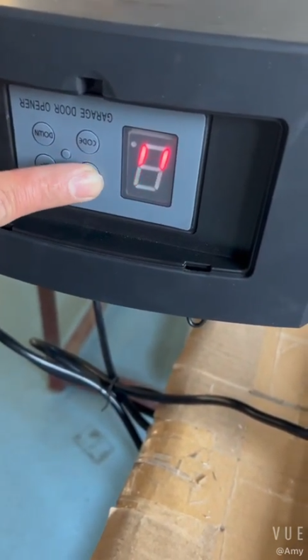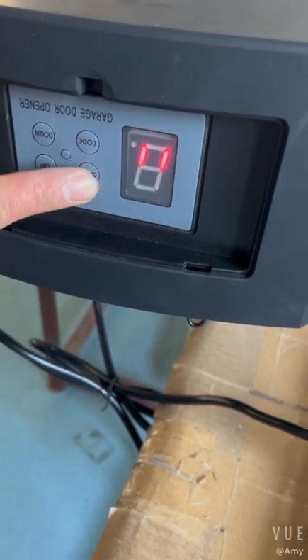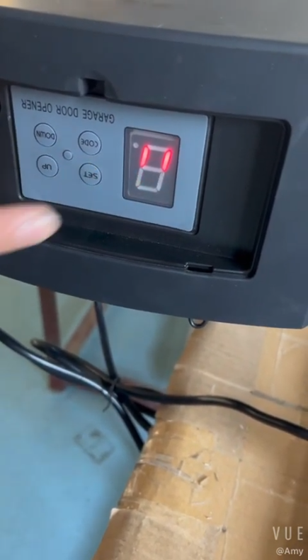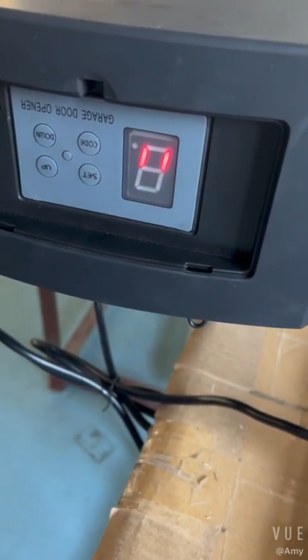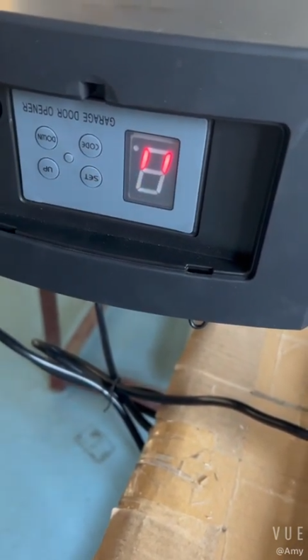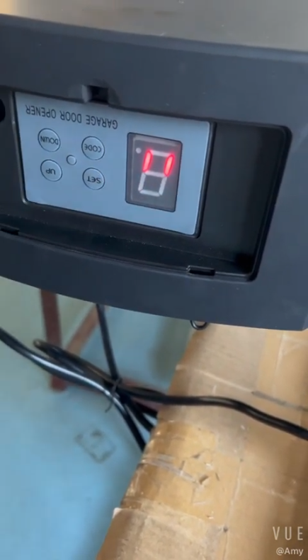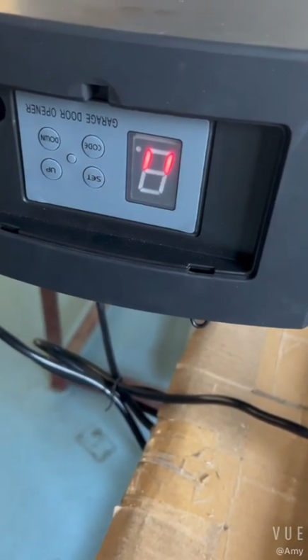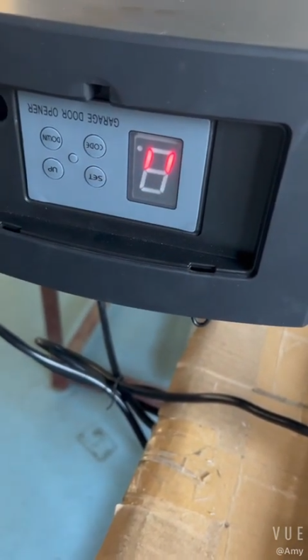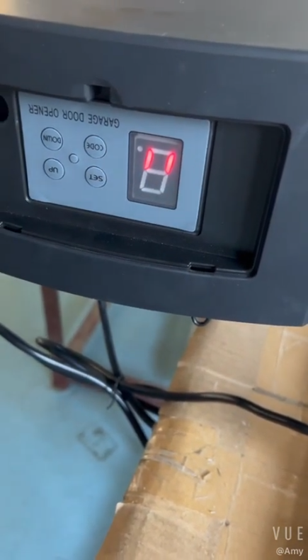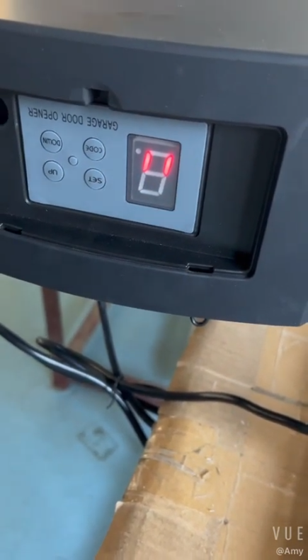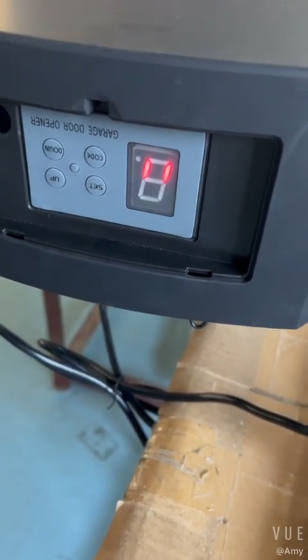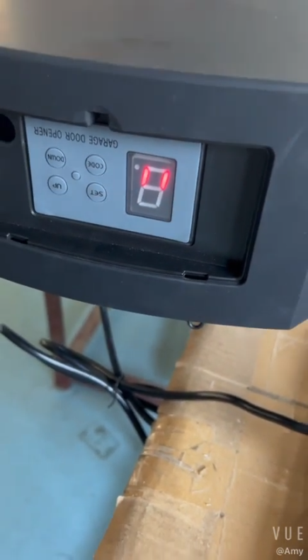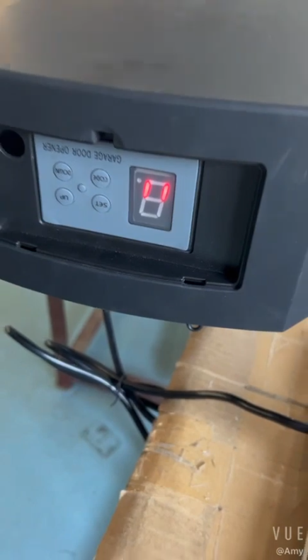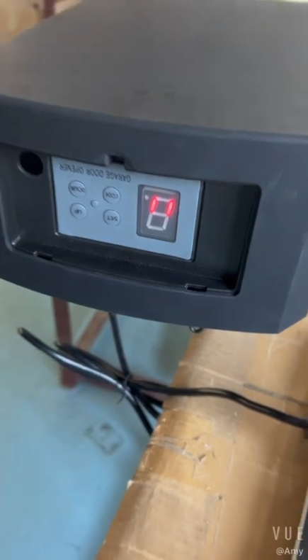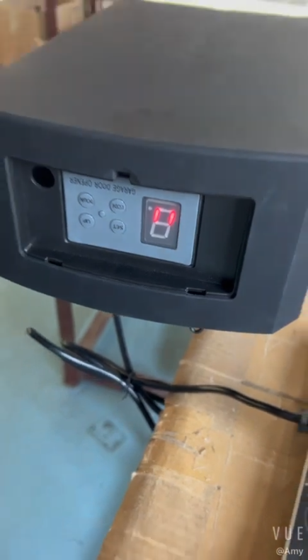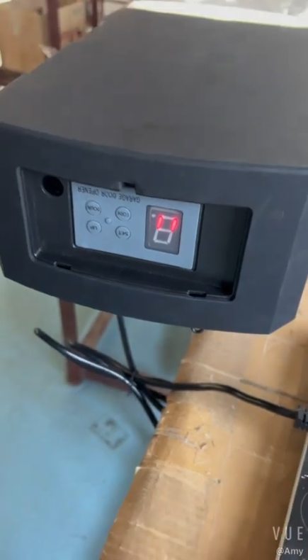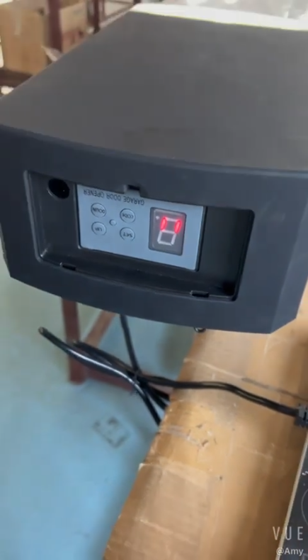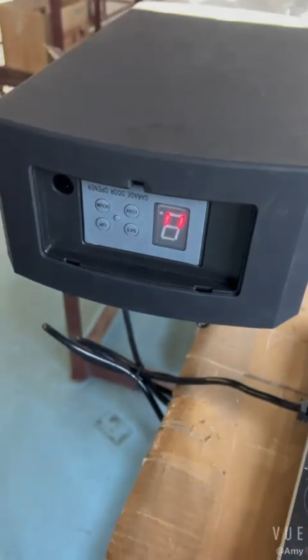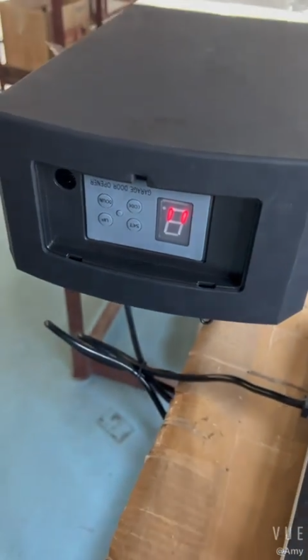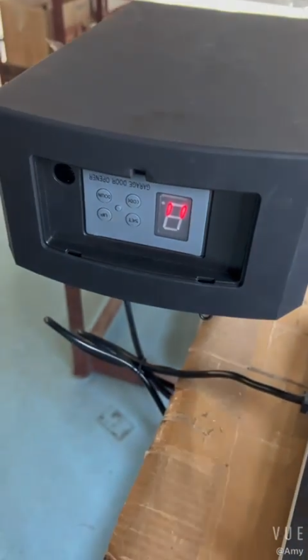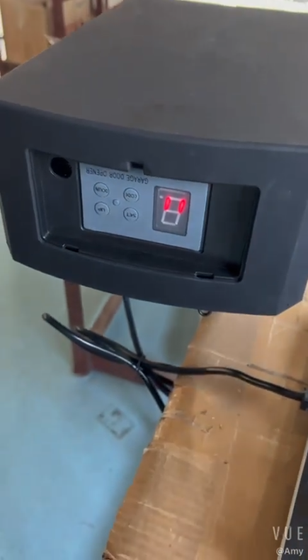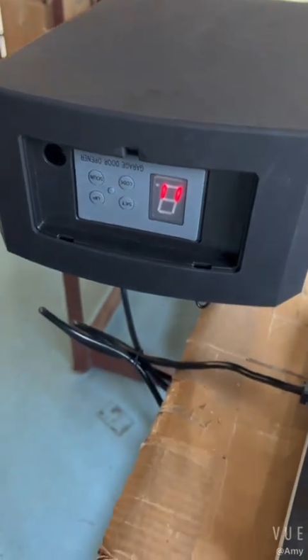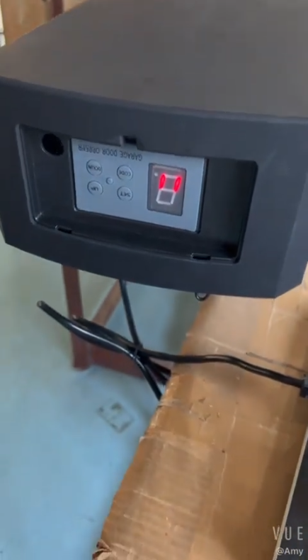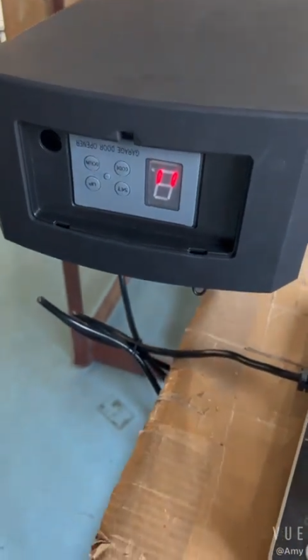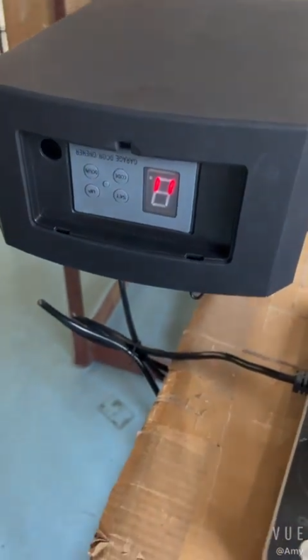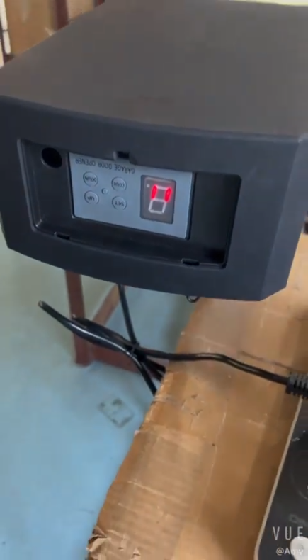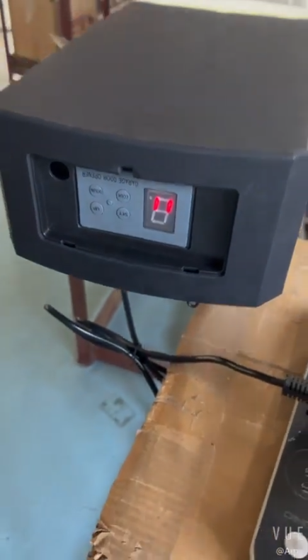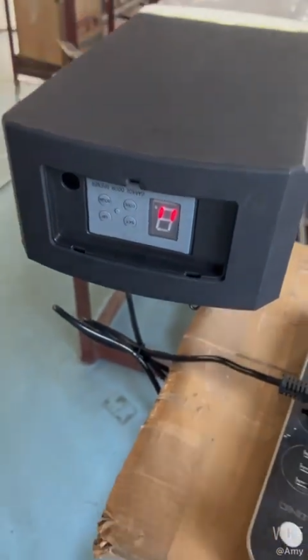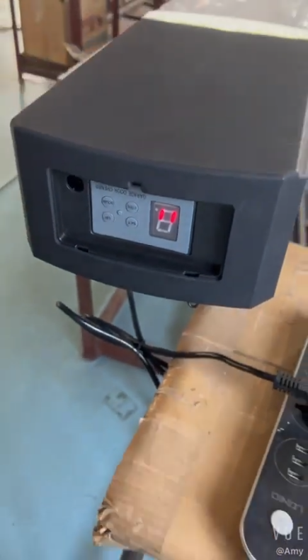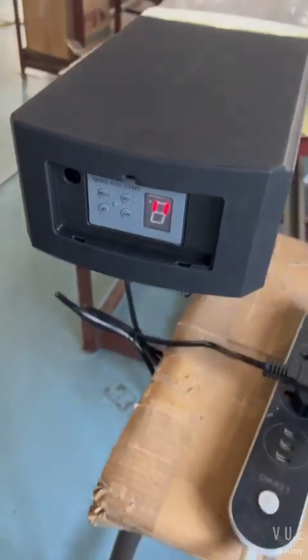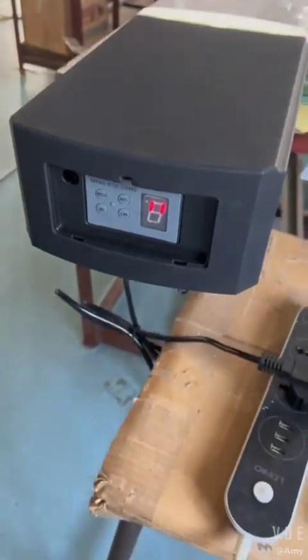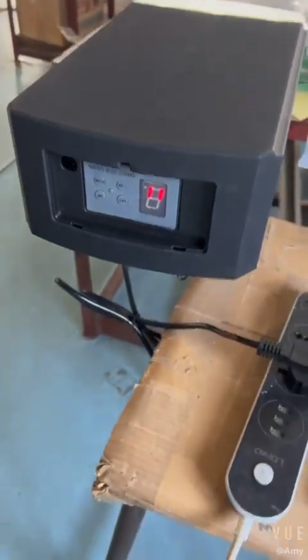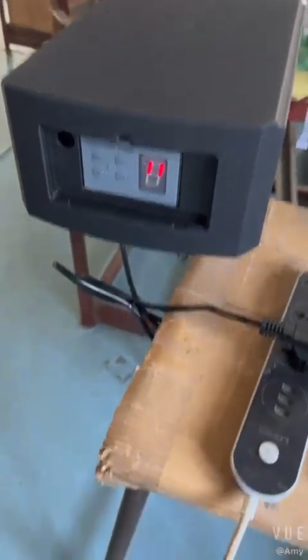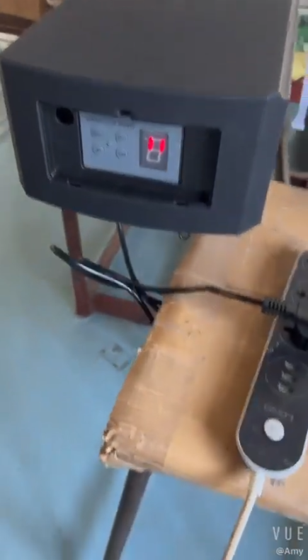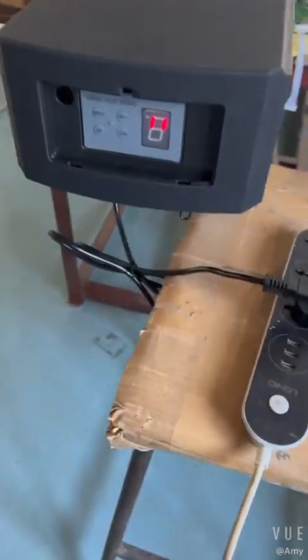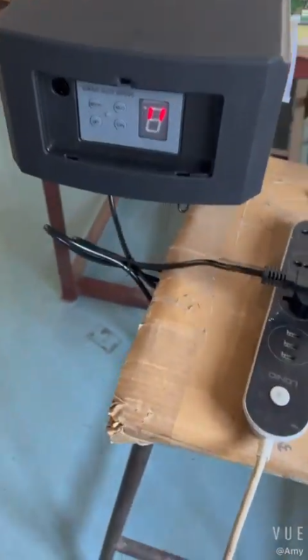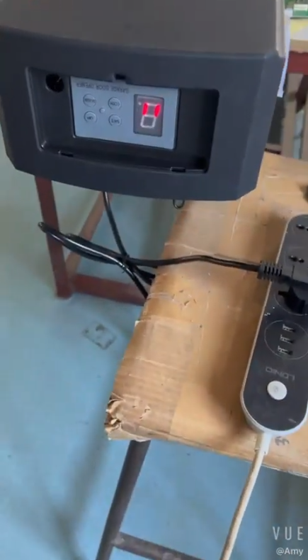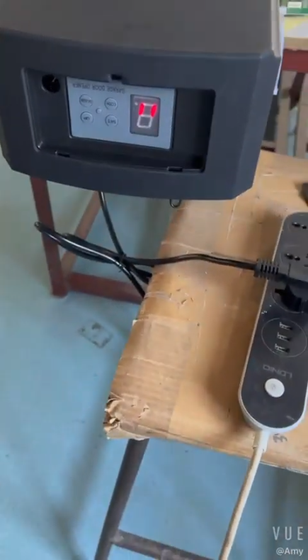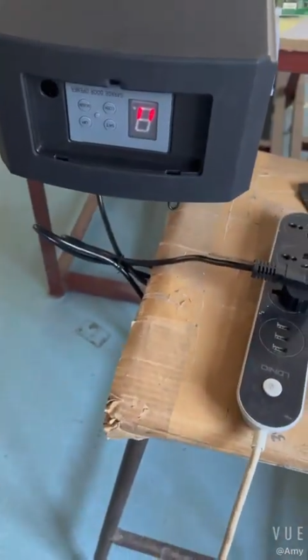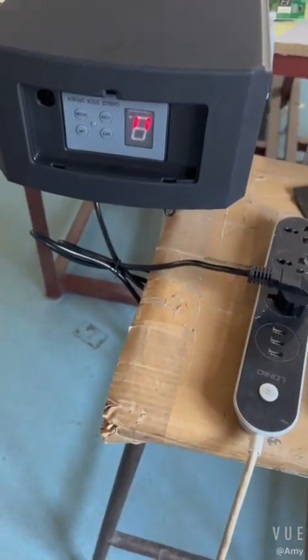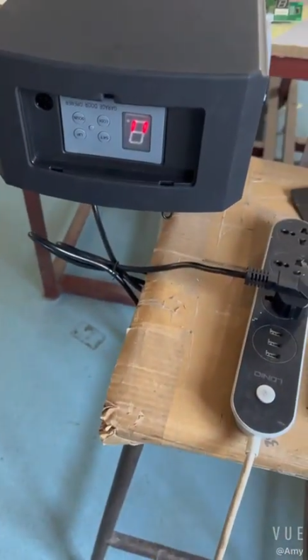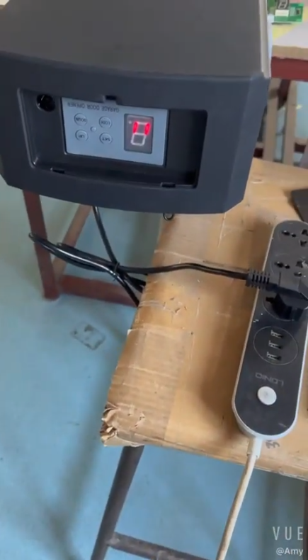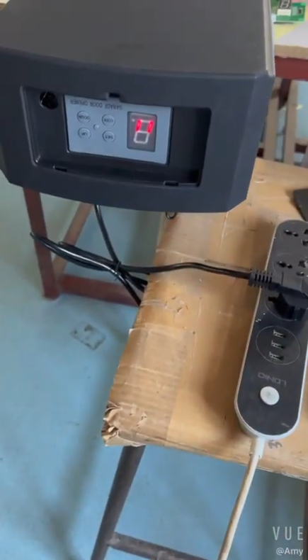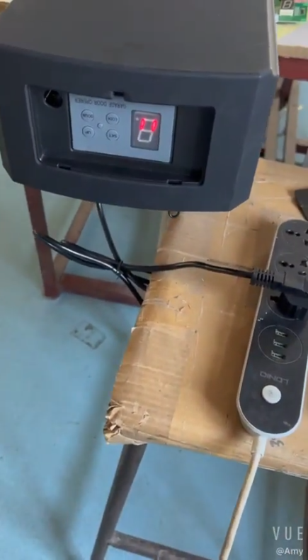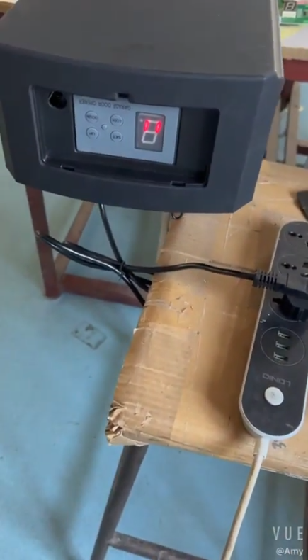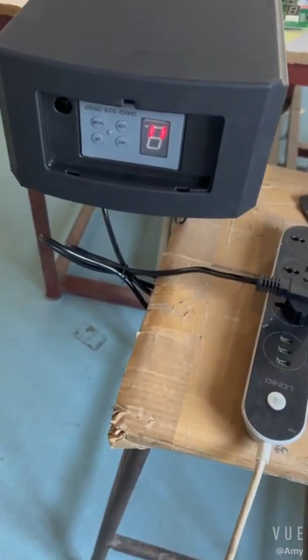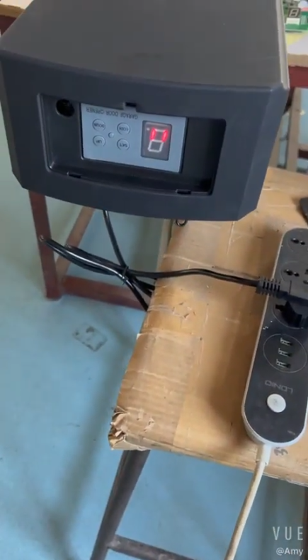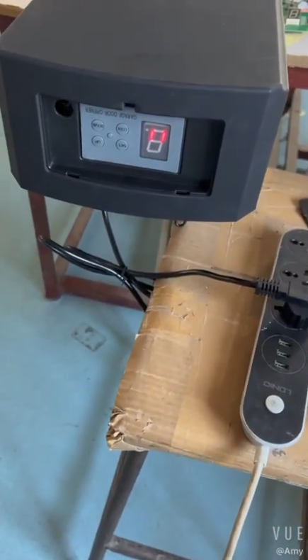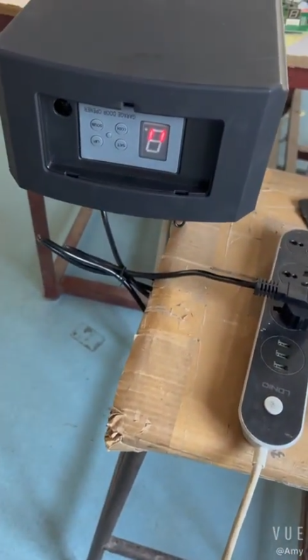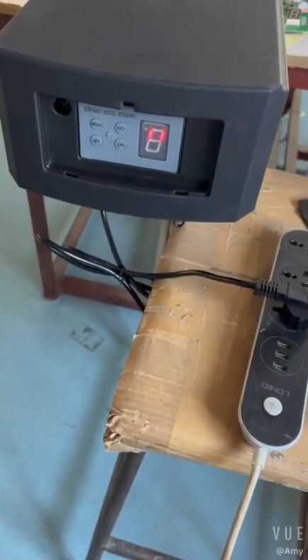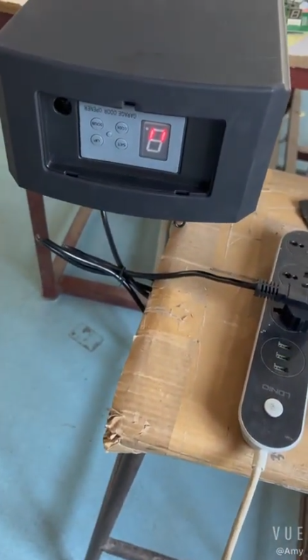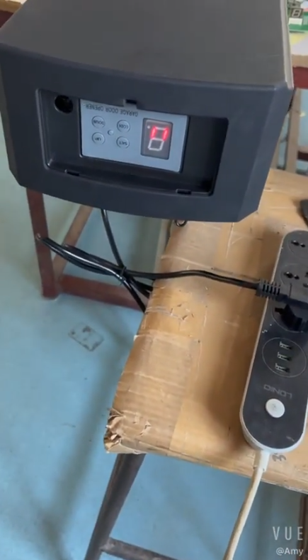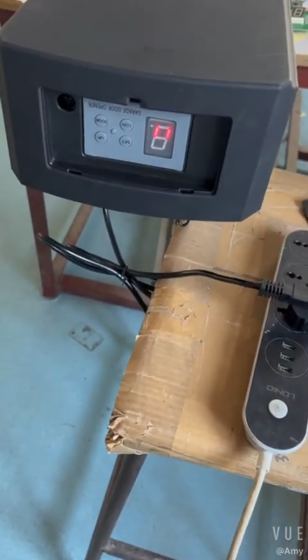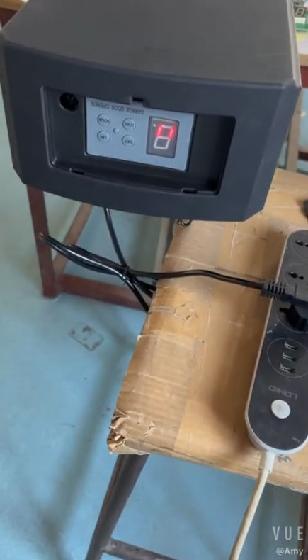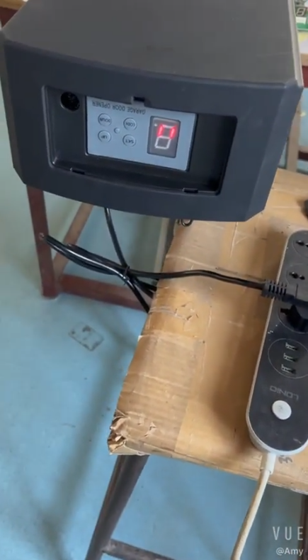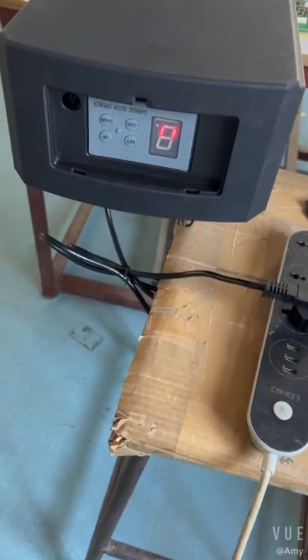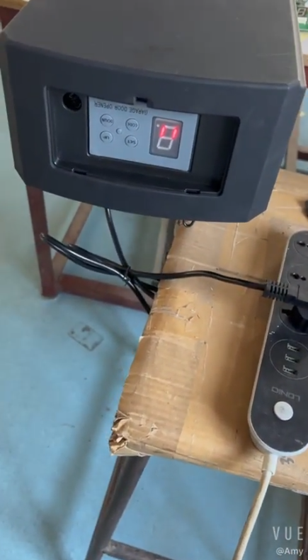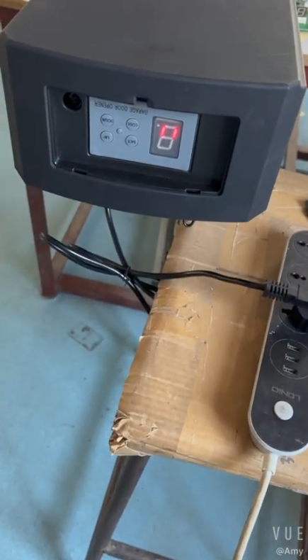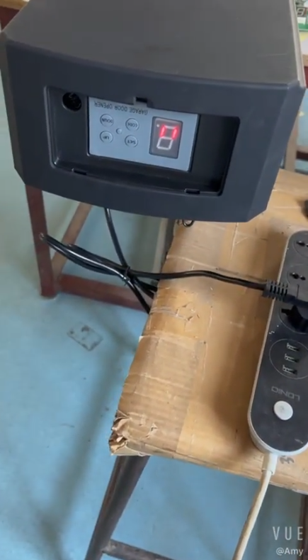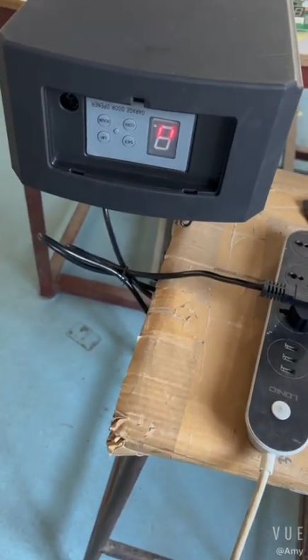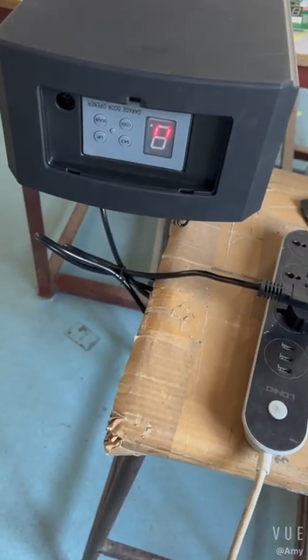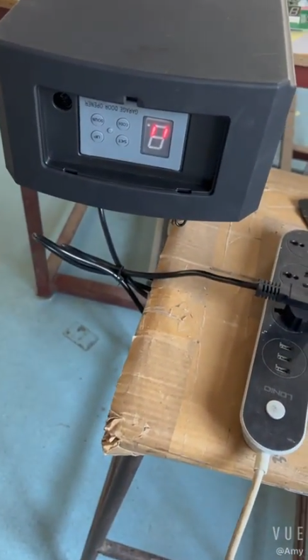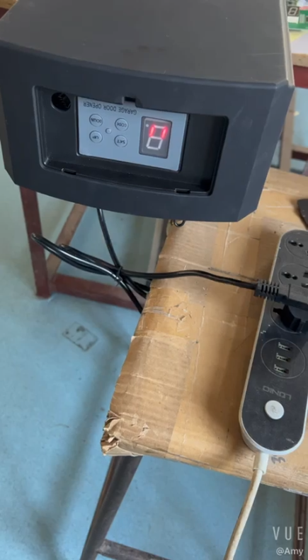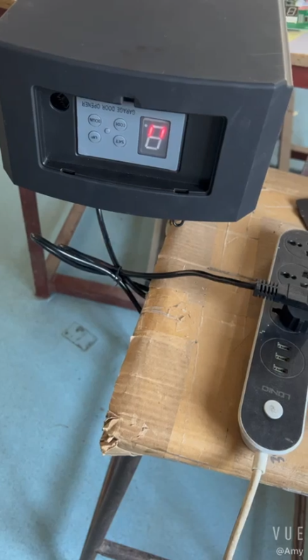Set. Now the door can automatically close.